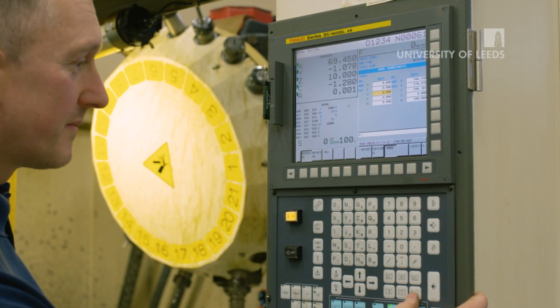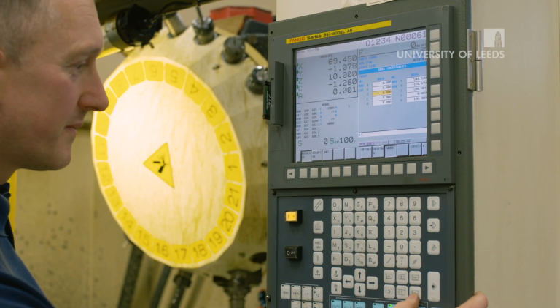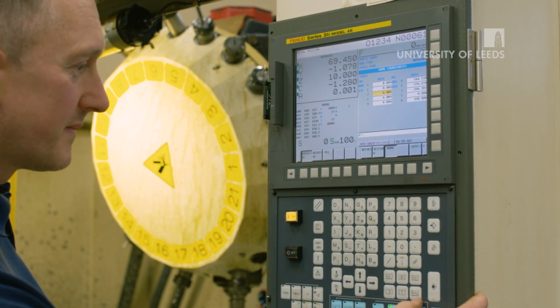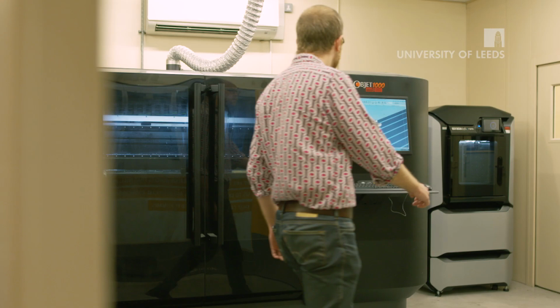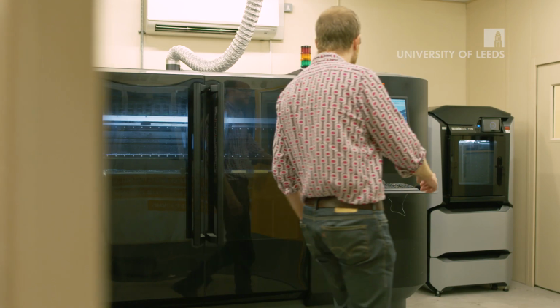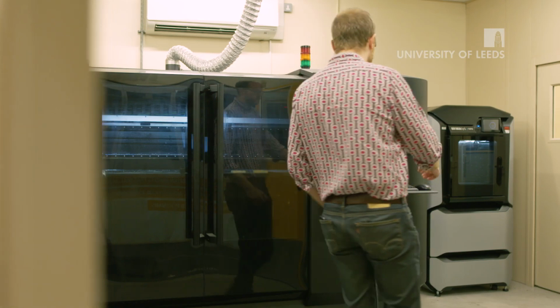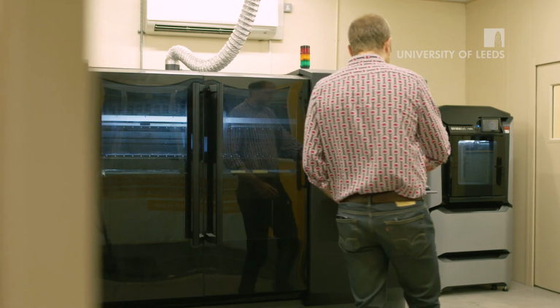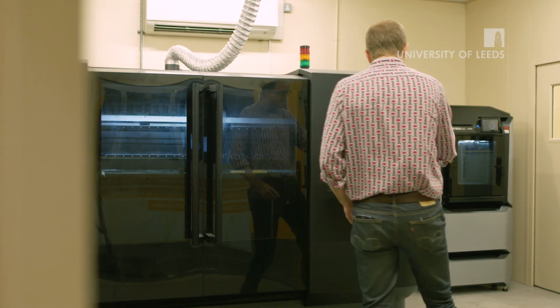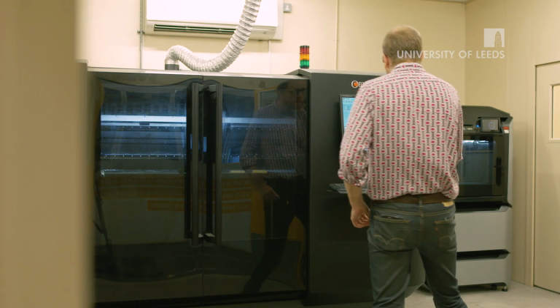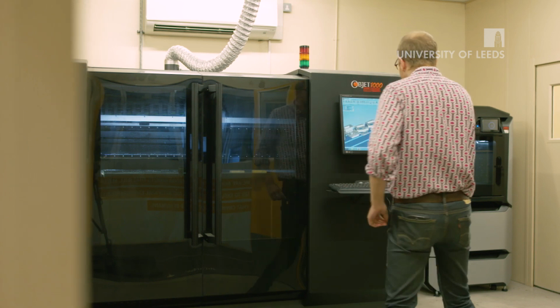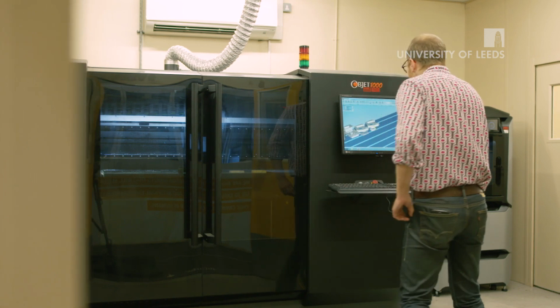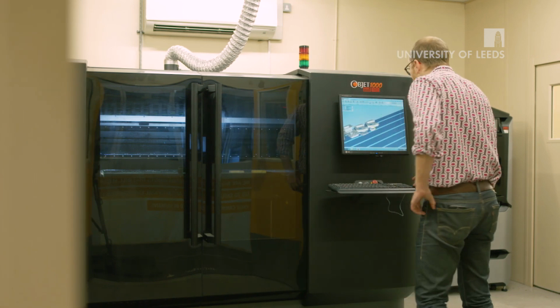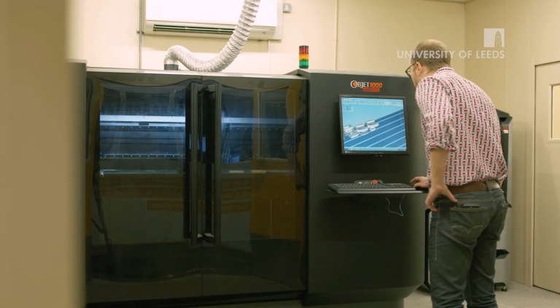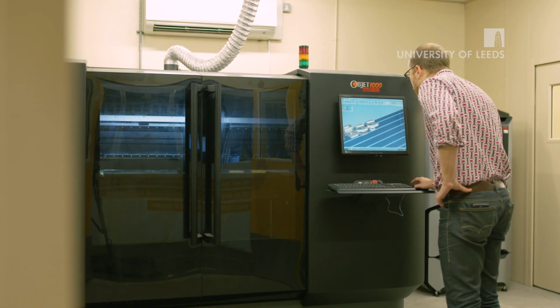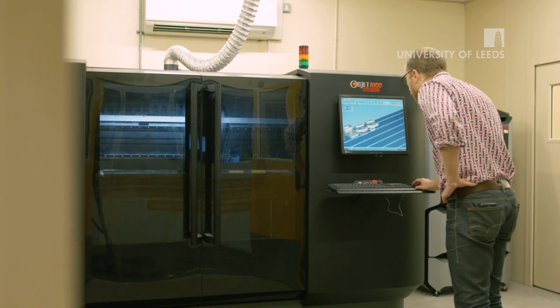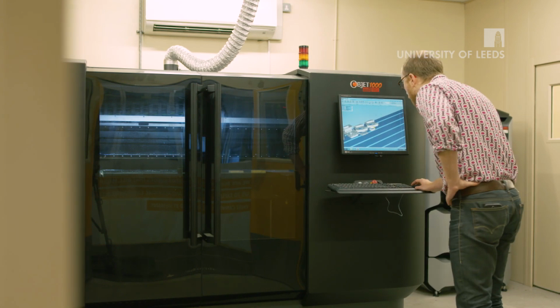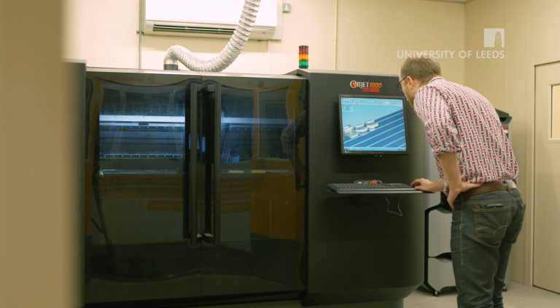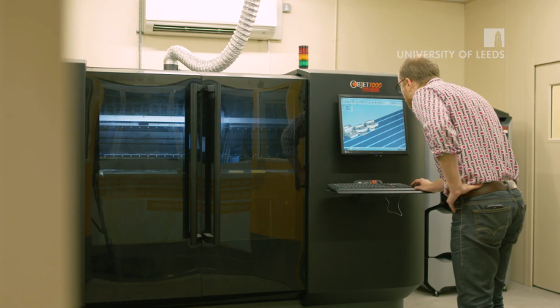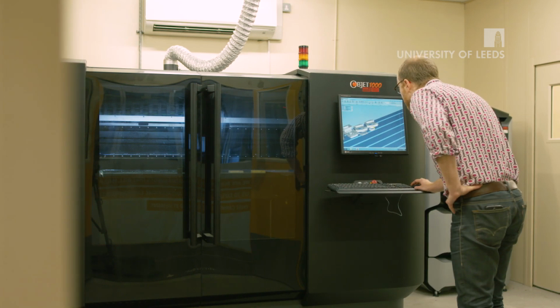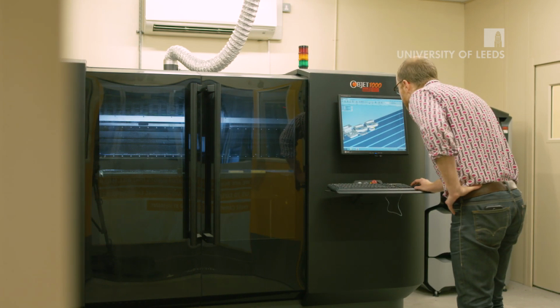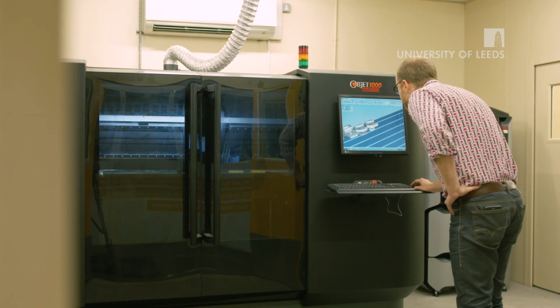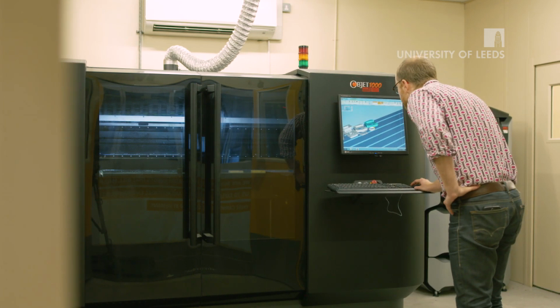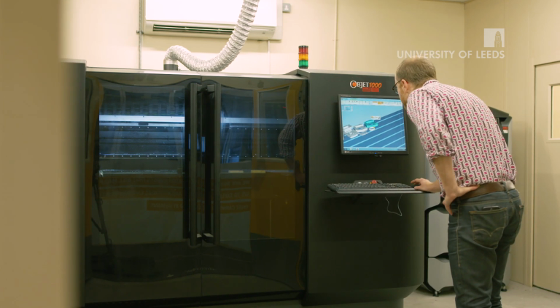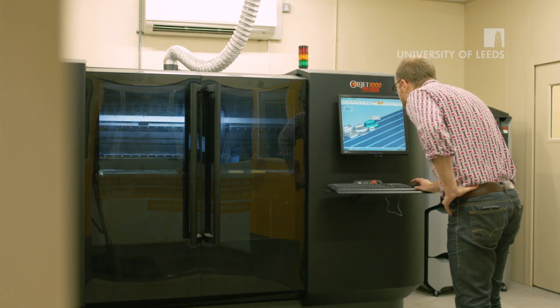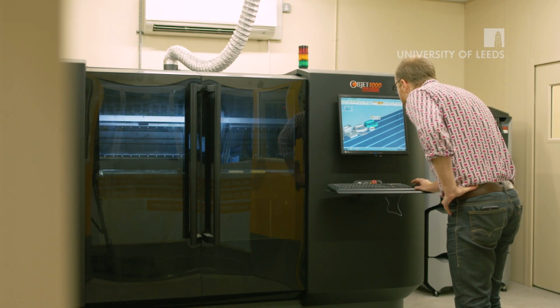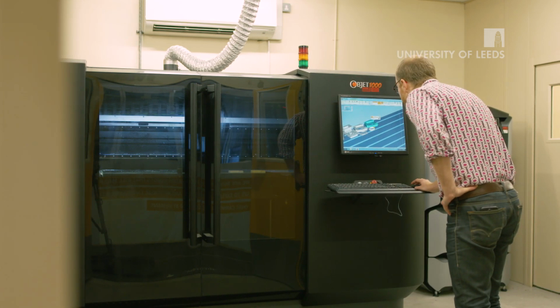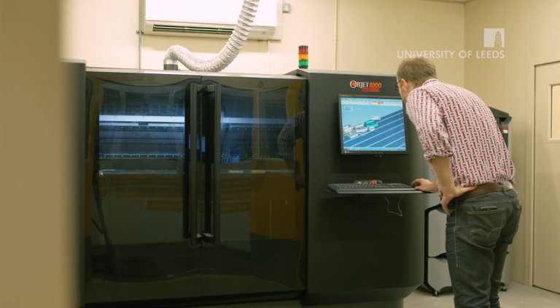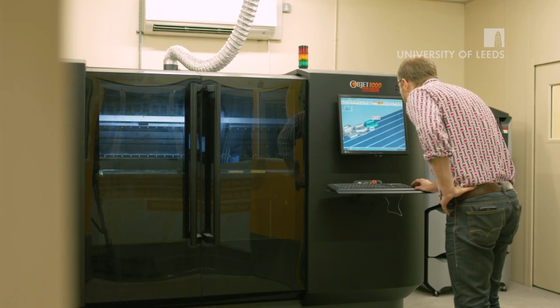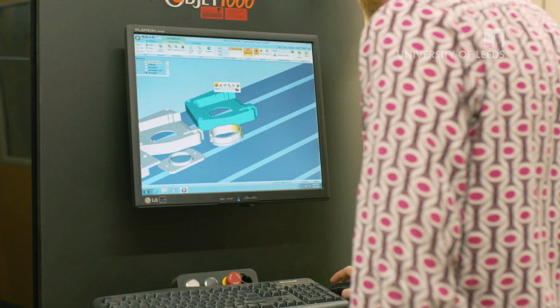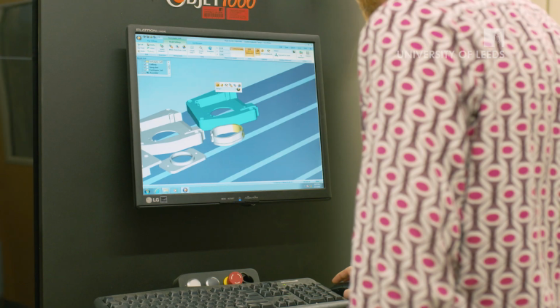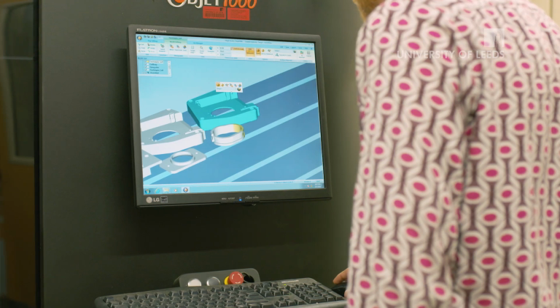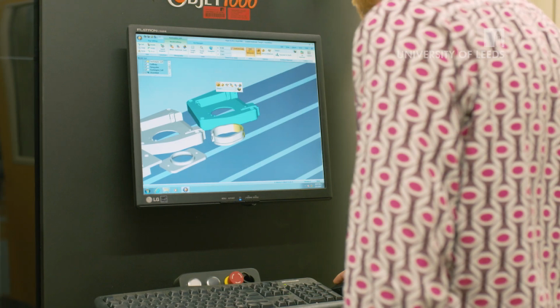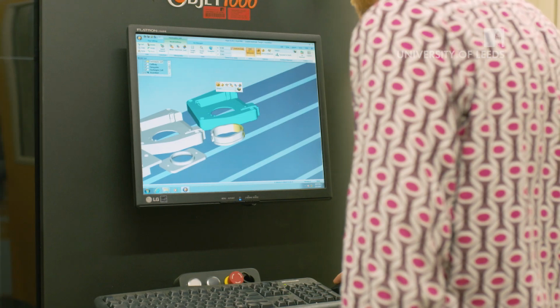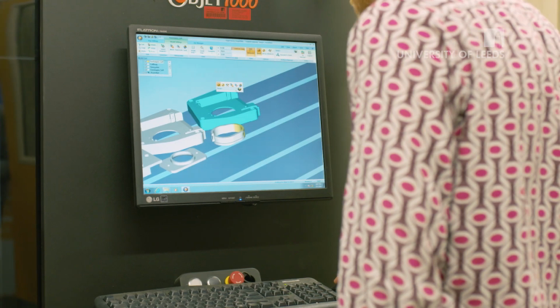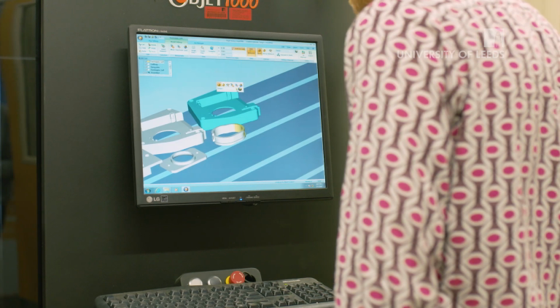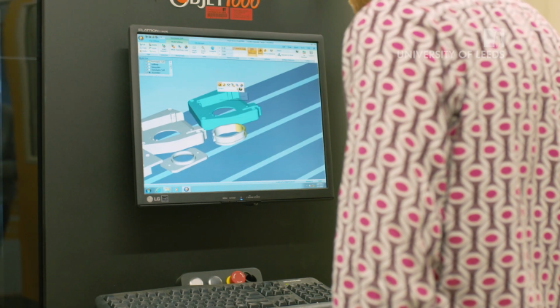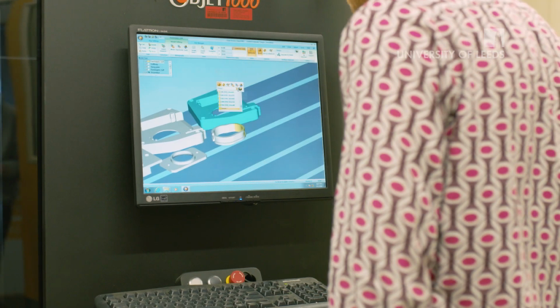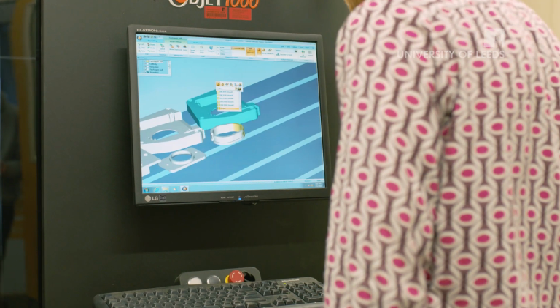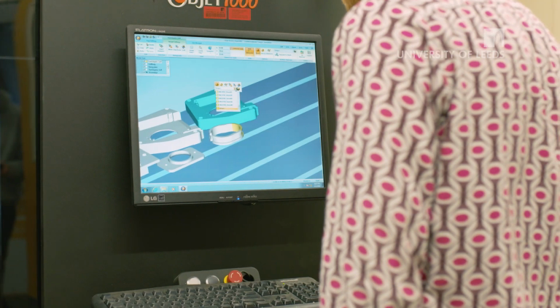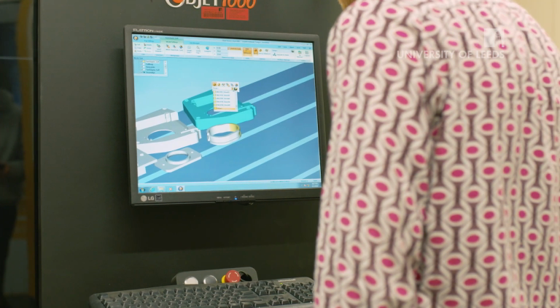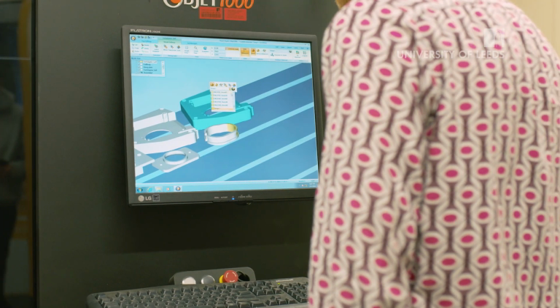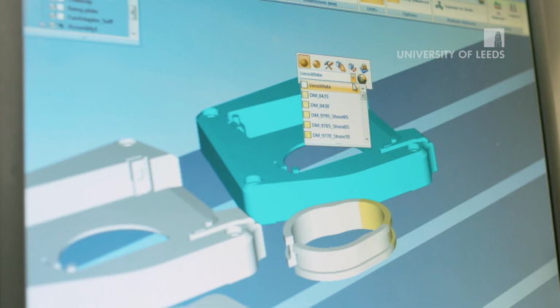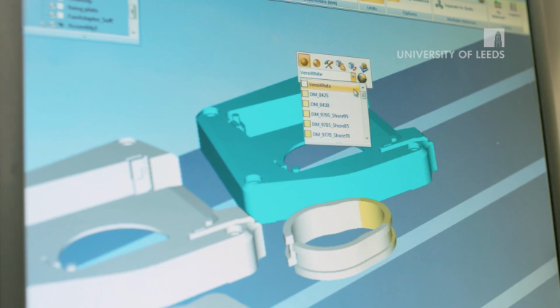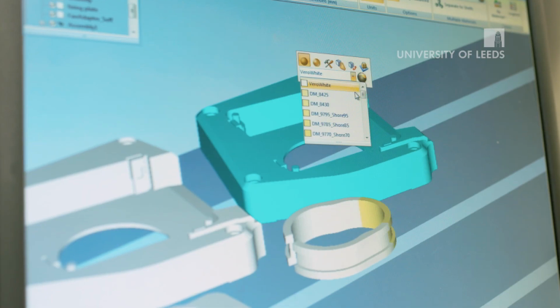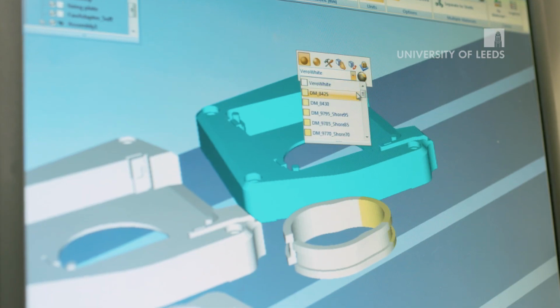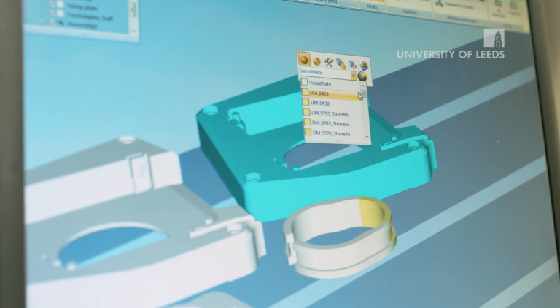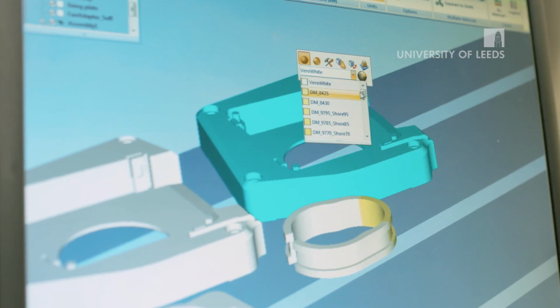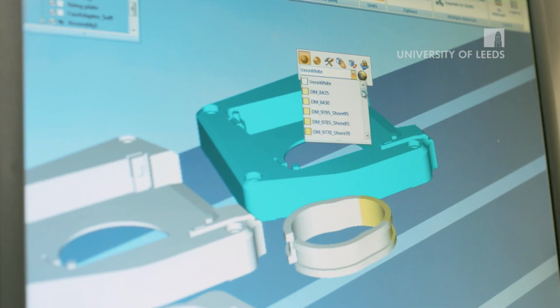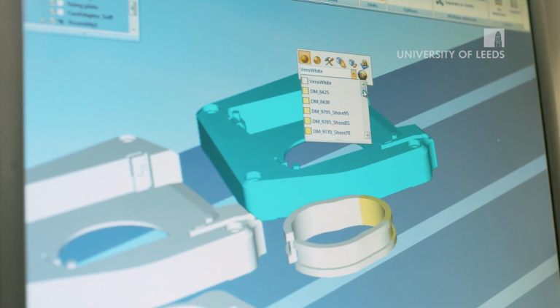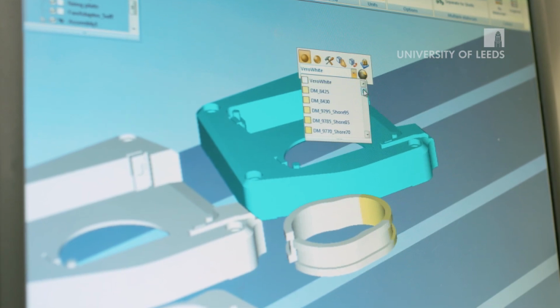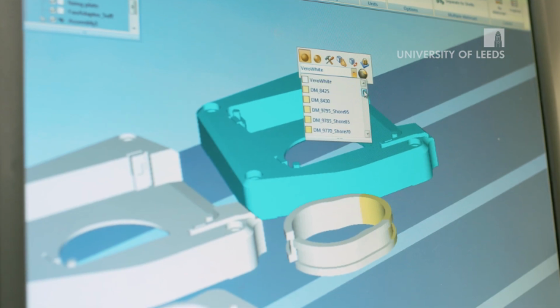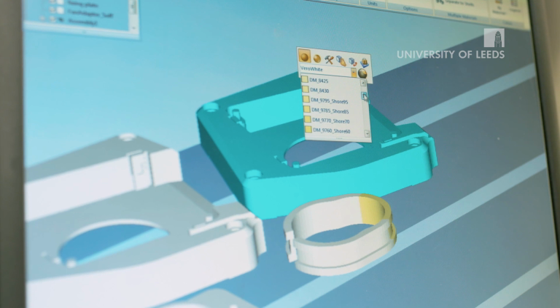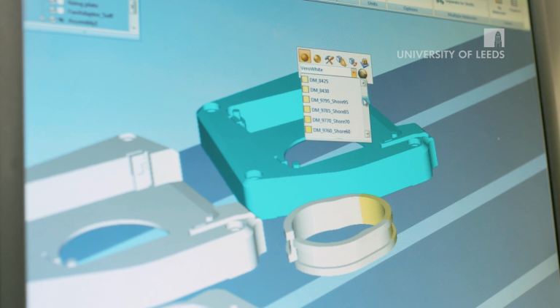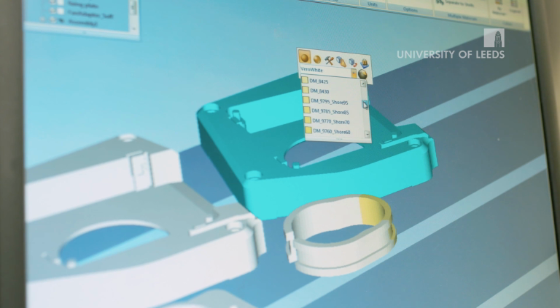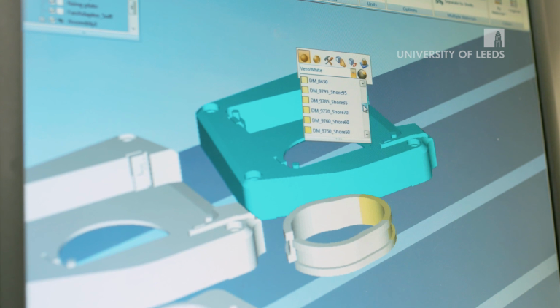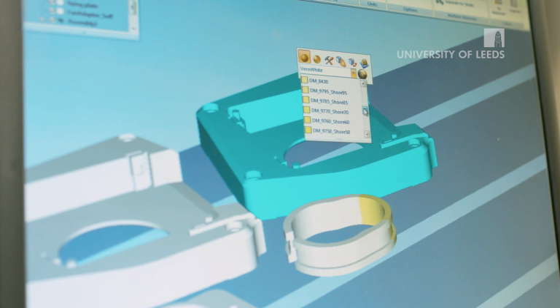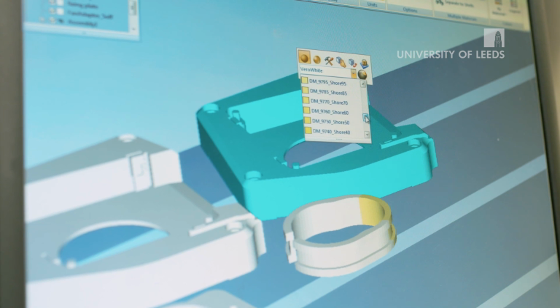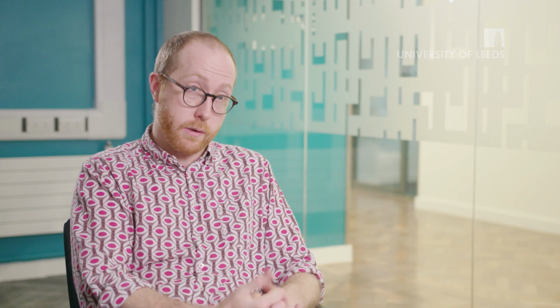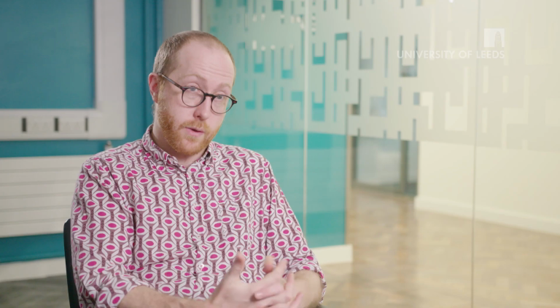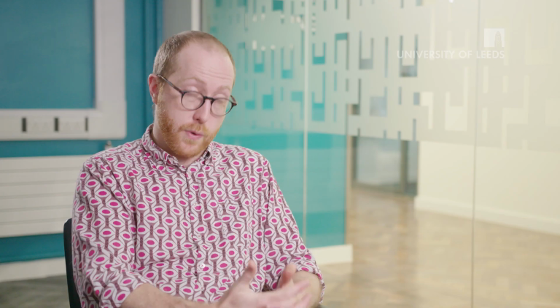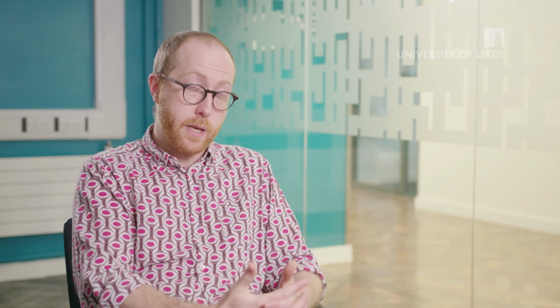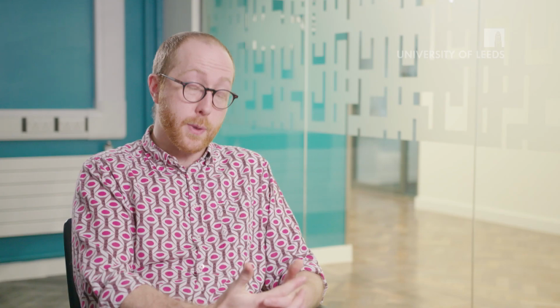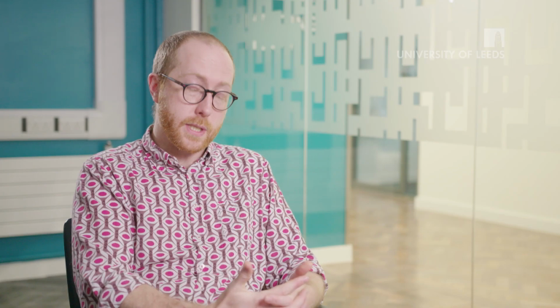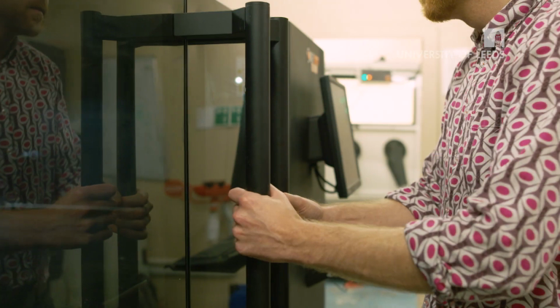We have a mechanical workshop, a variety of 3D printers. We've also just introduced a really exciting new module on 3D printing.